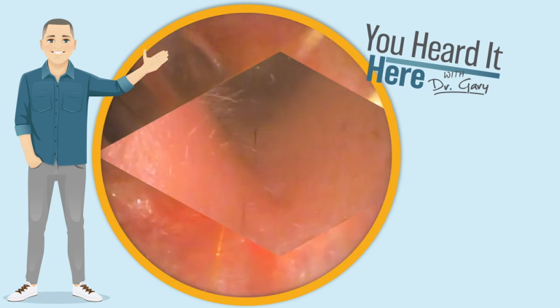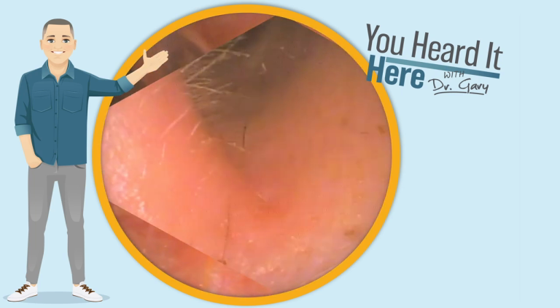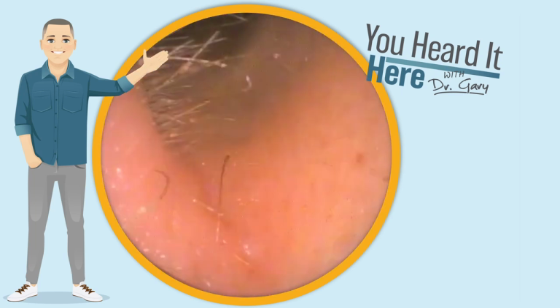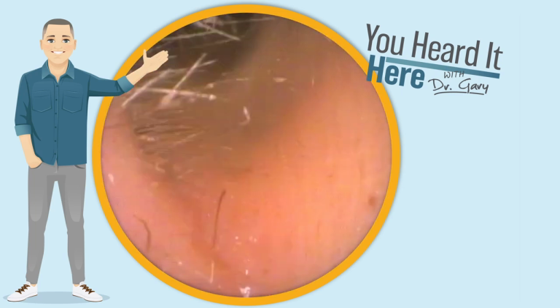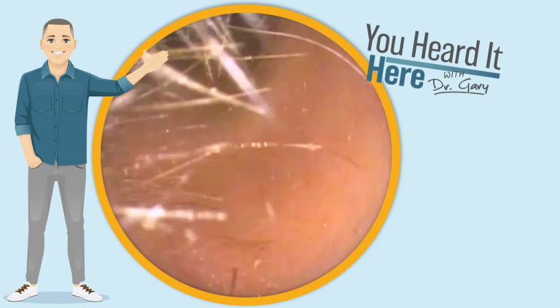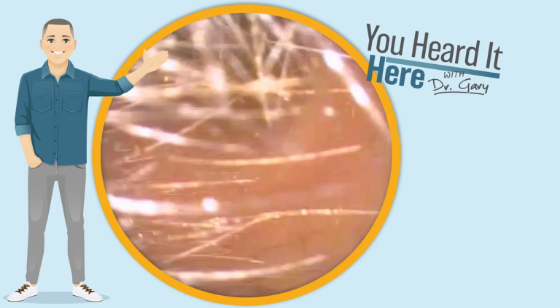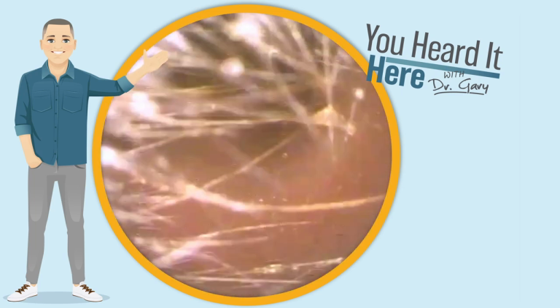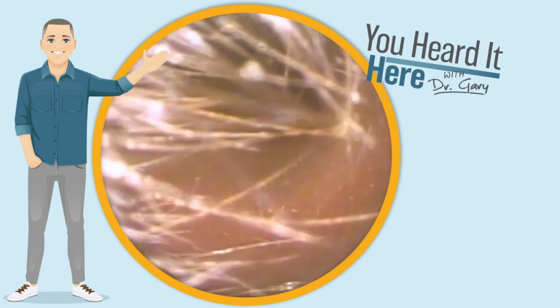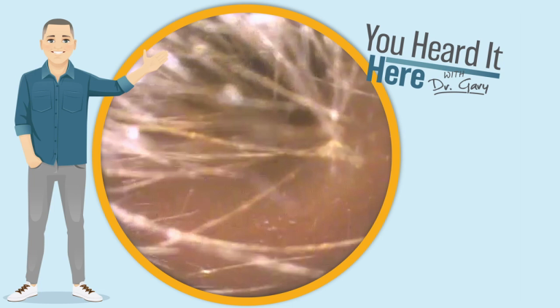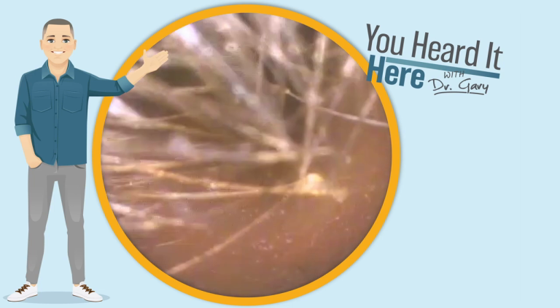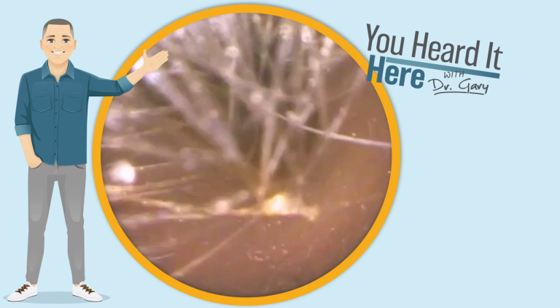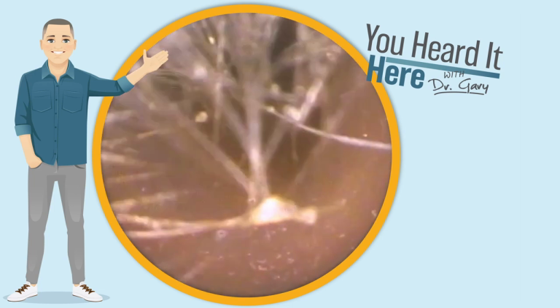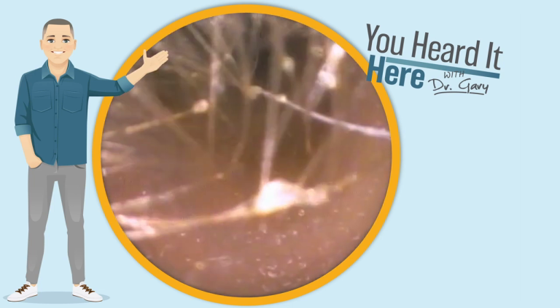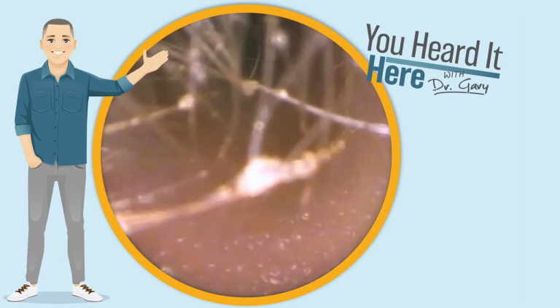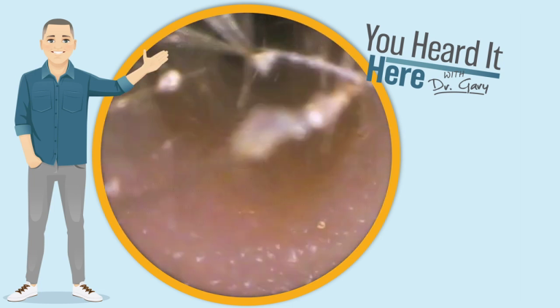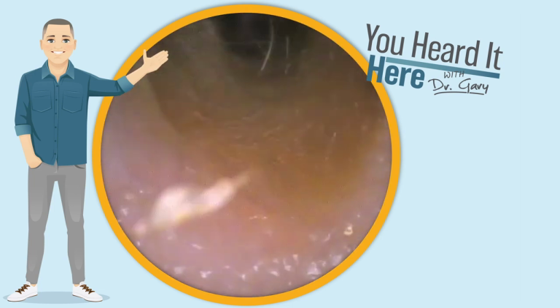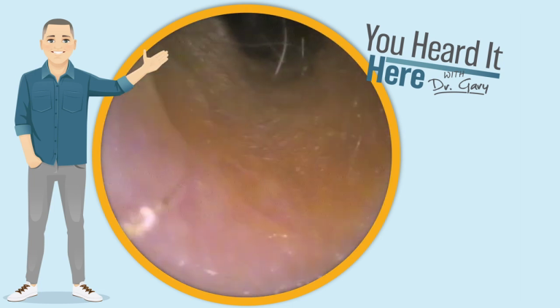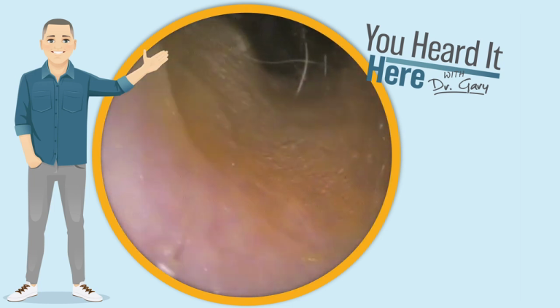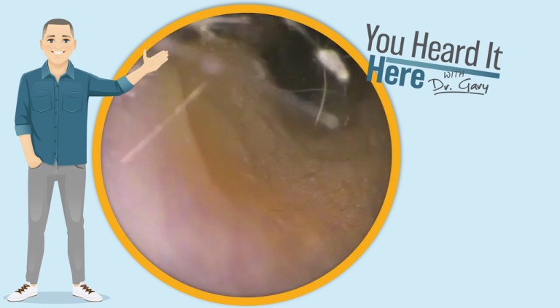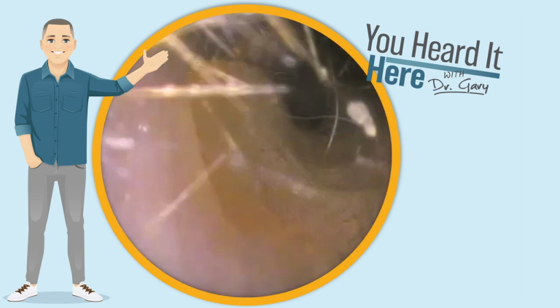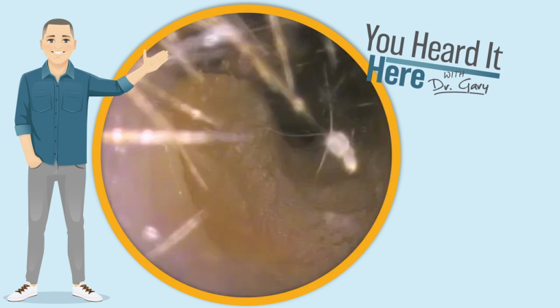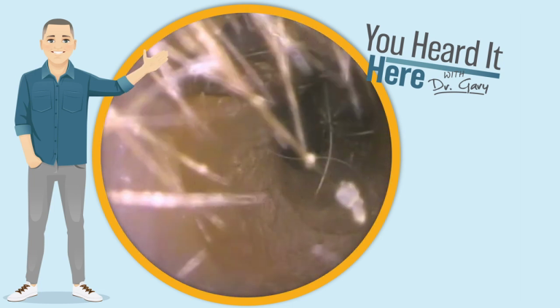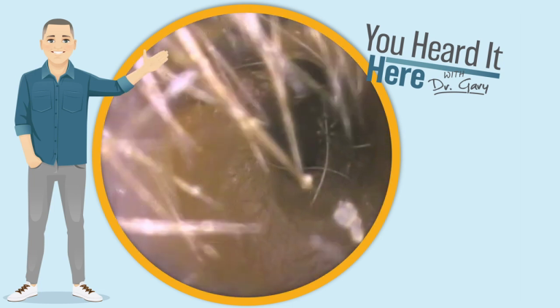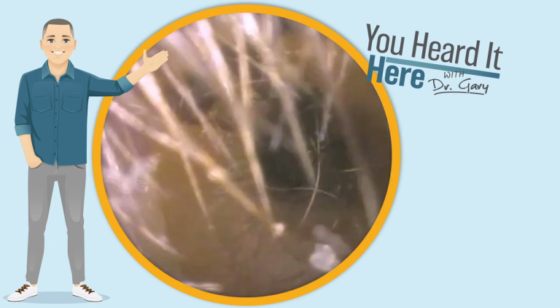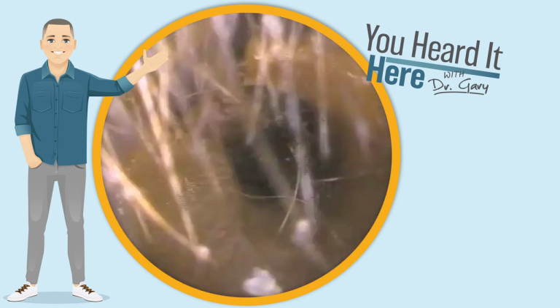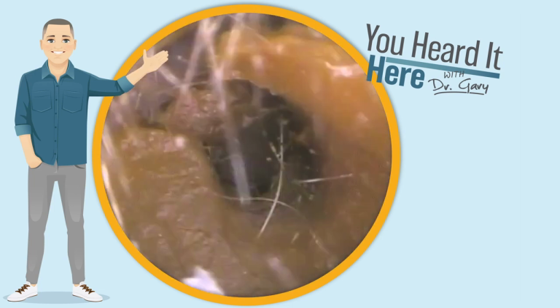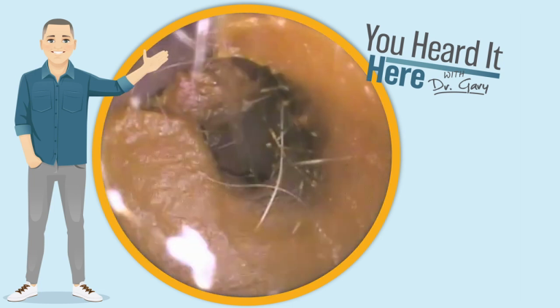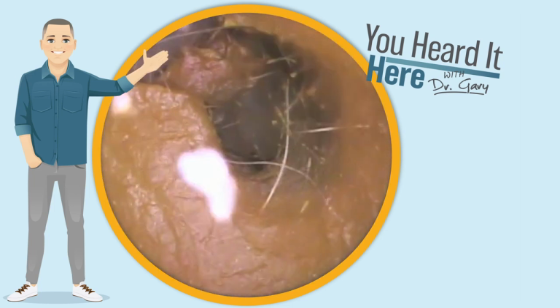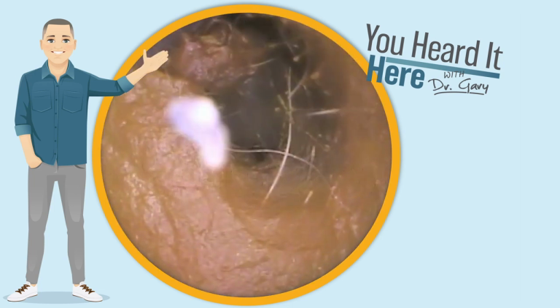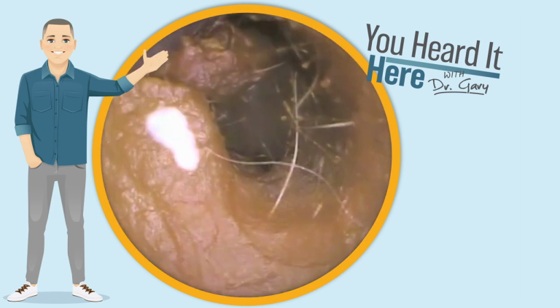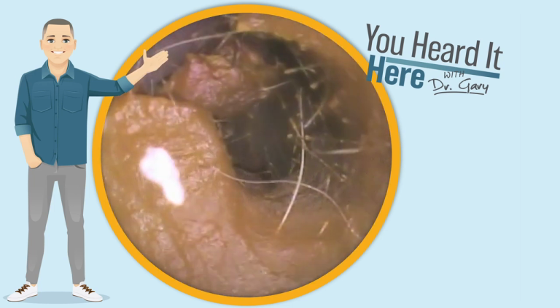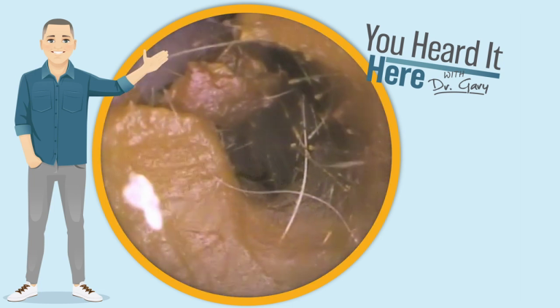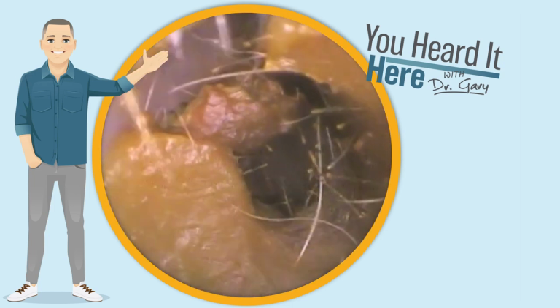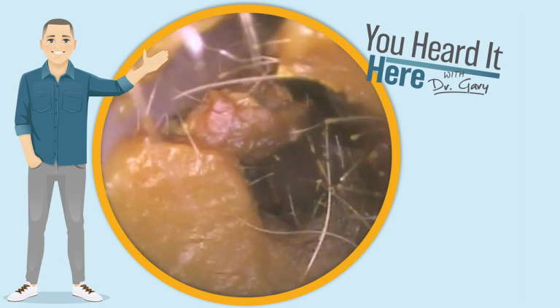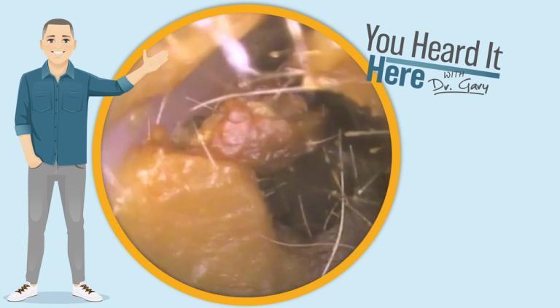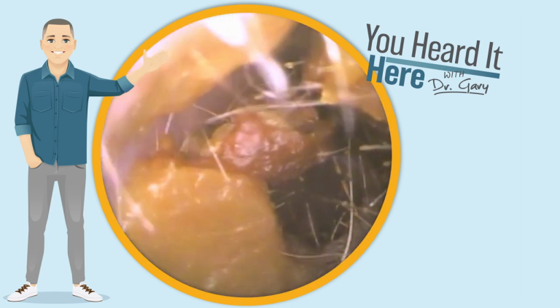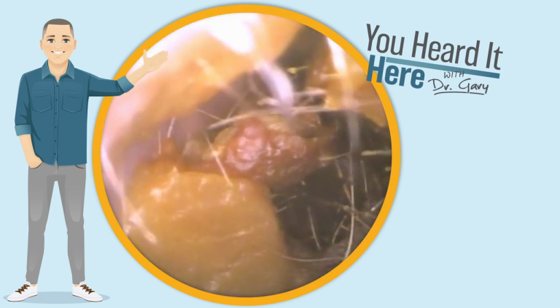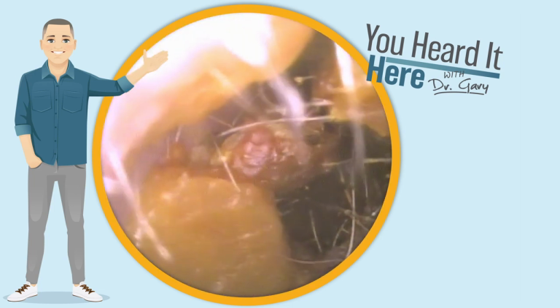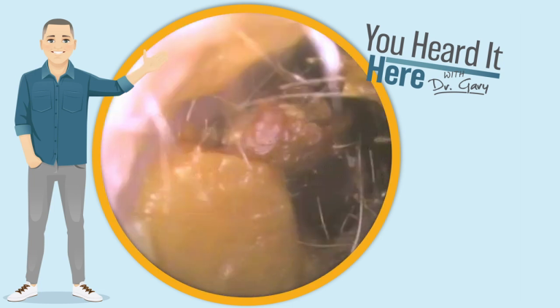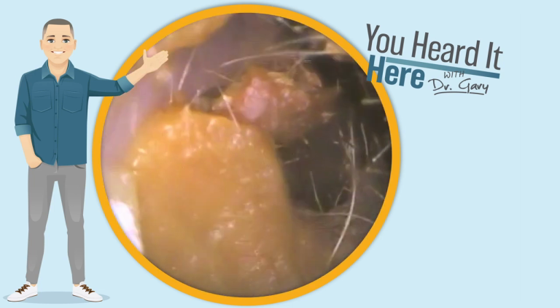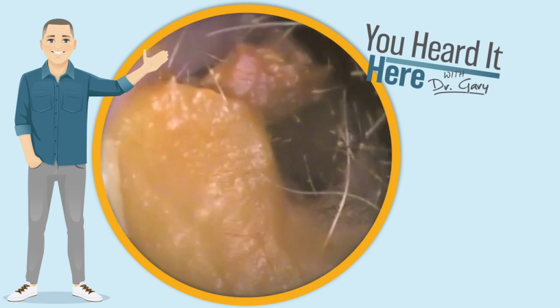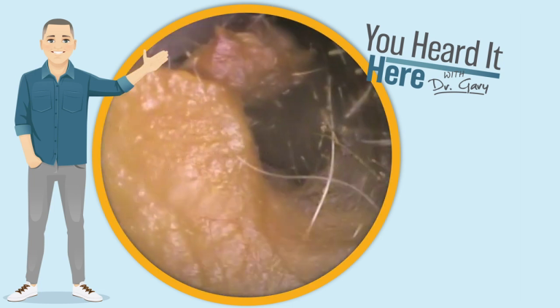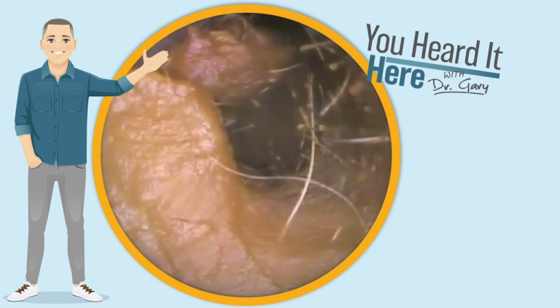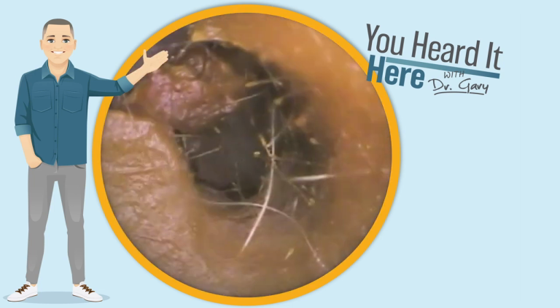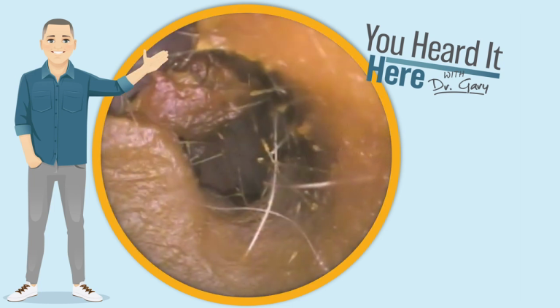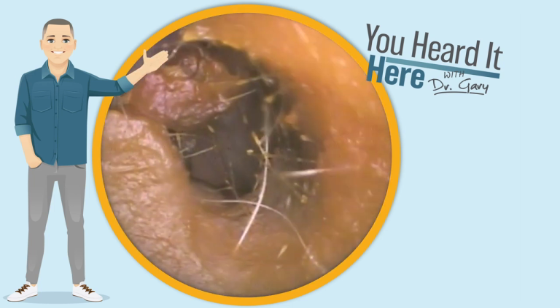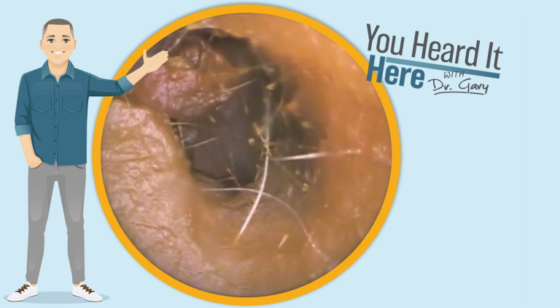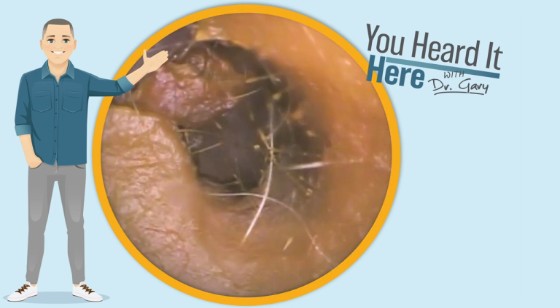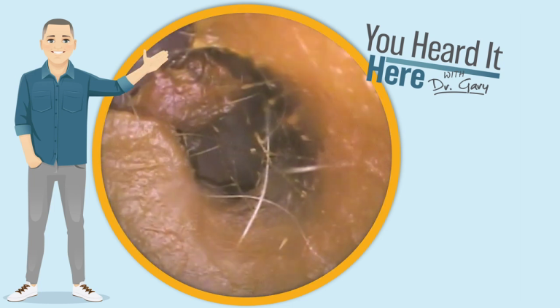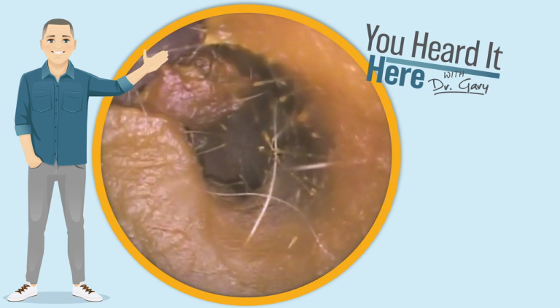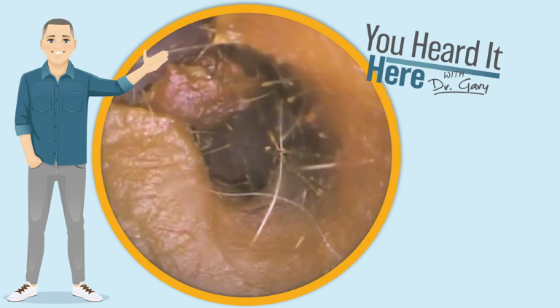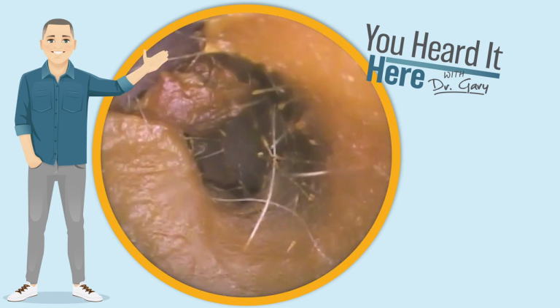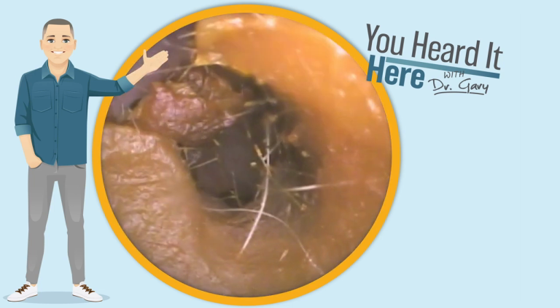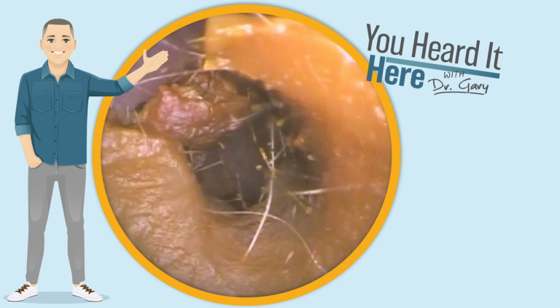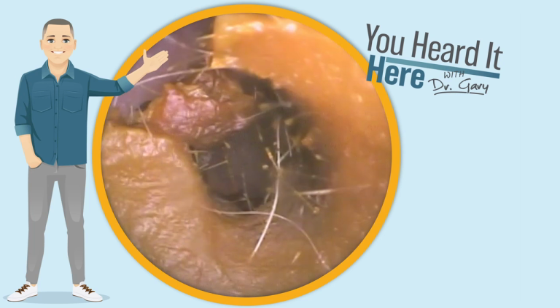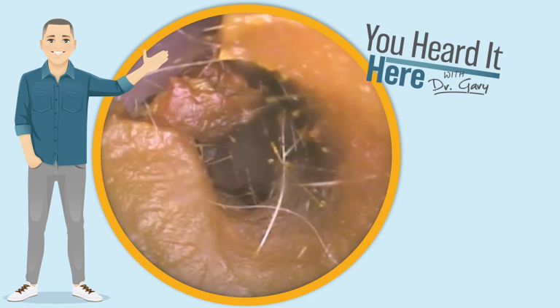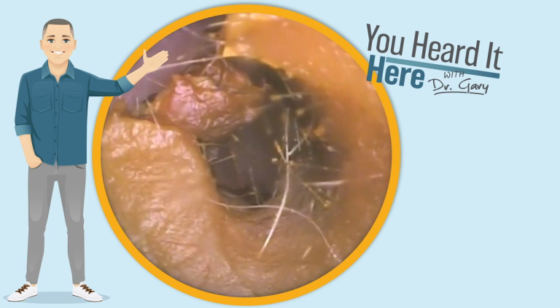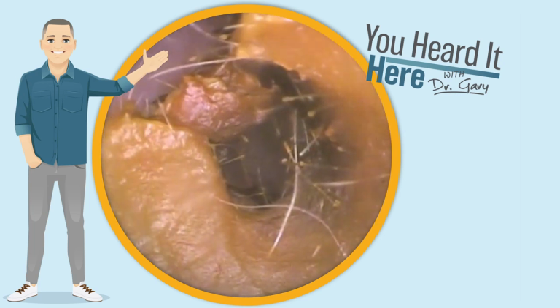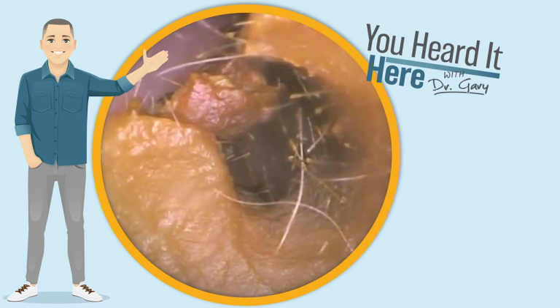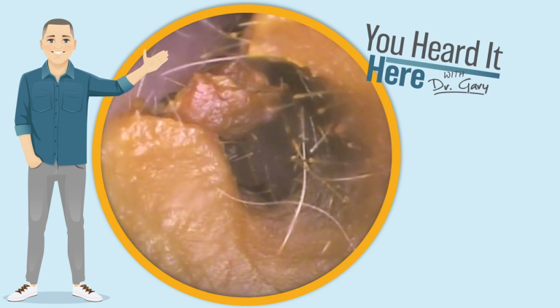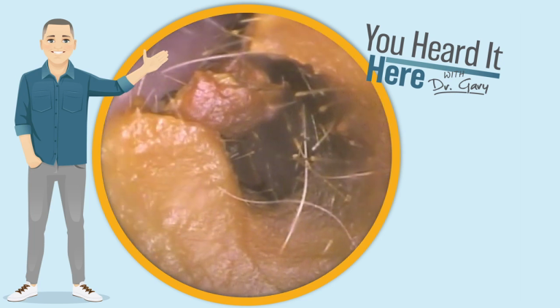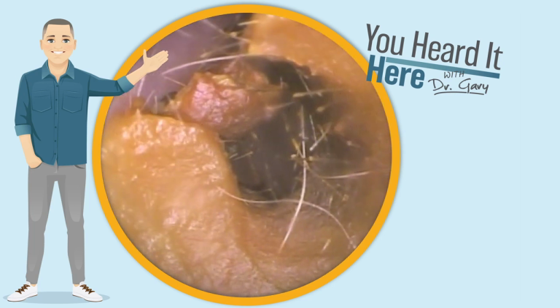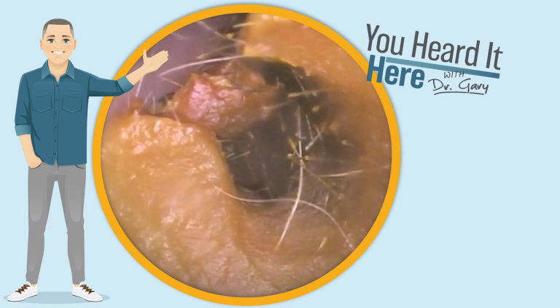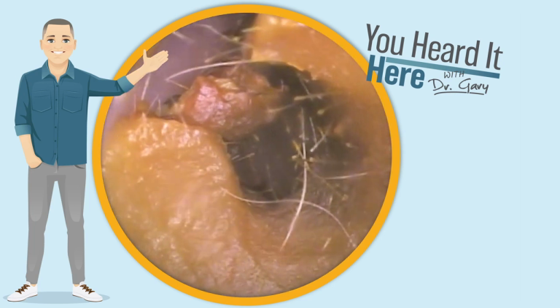Now we're gonna switch to the other side. Again, clearly a q-tipper, as that wax is pushed well beyond the second bend of the ear canal.